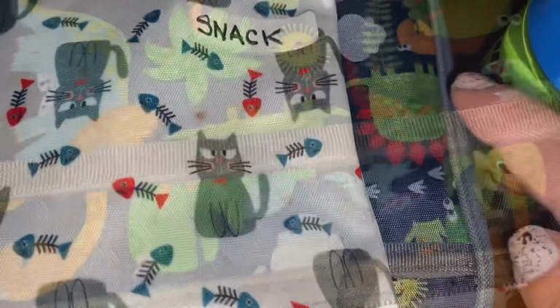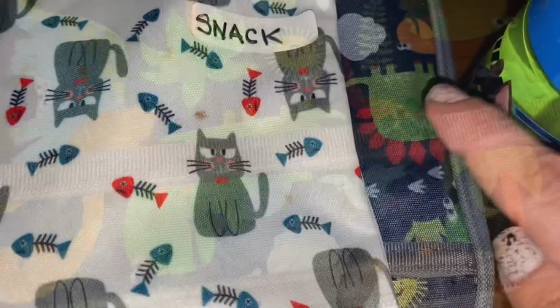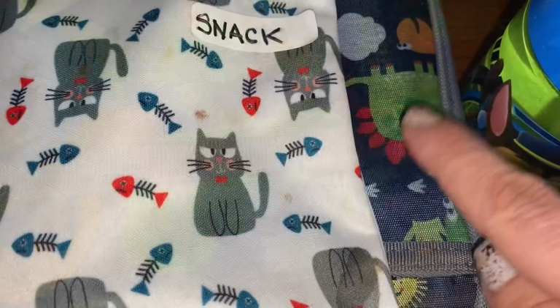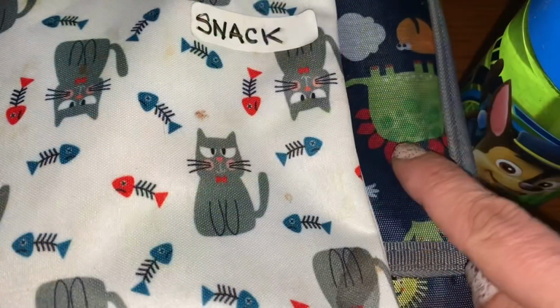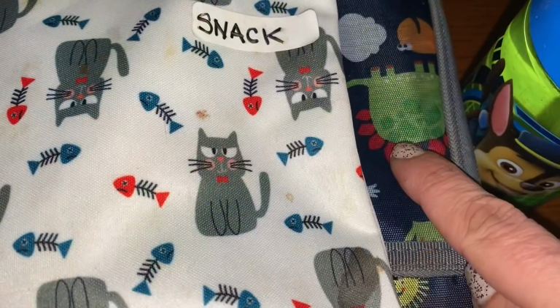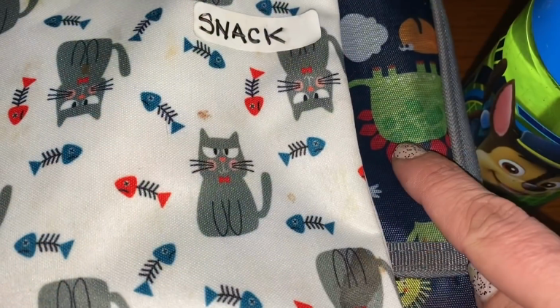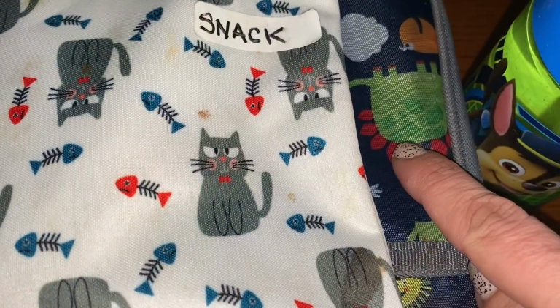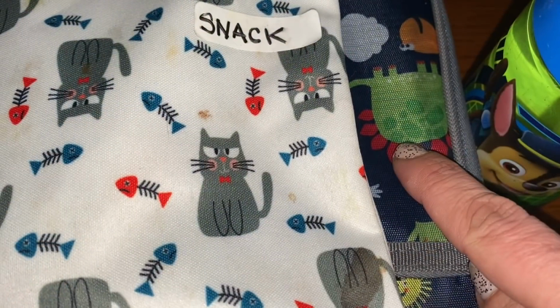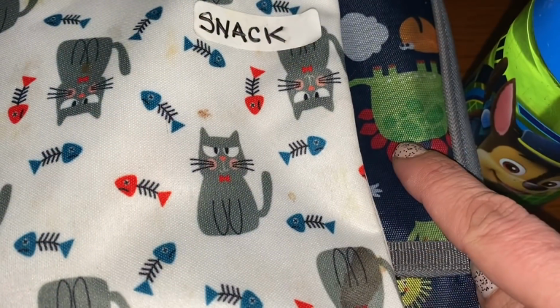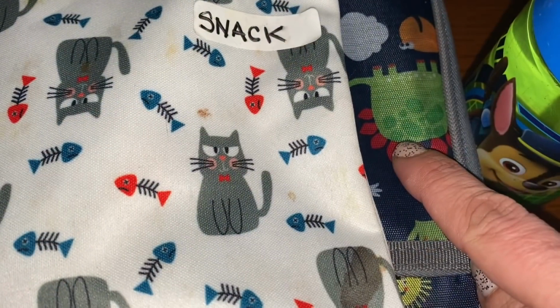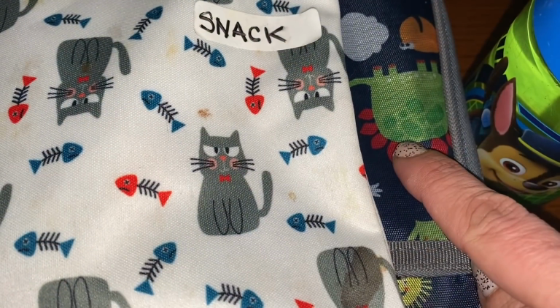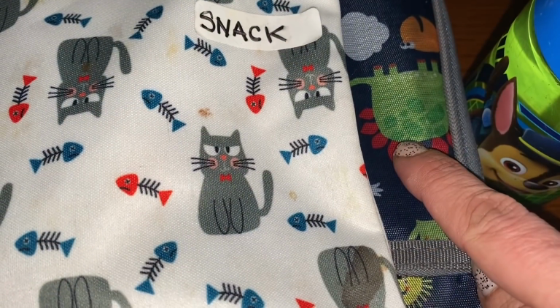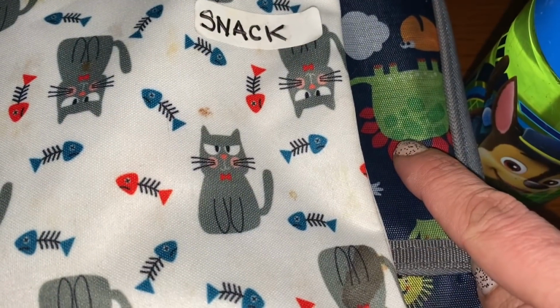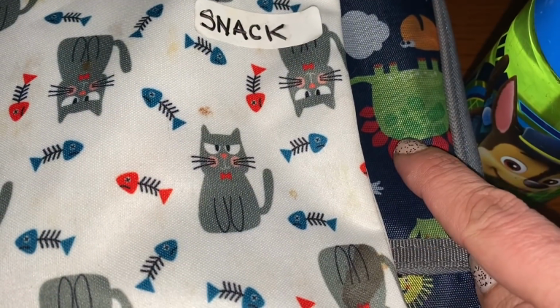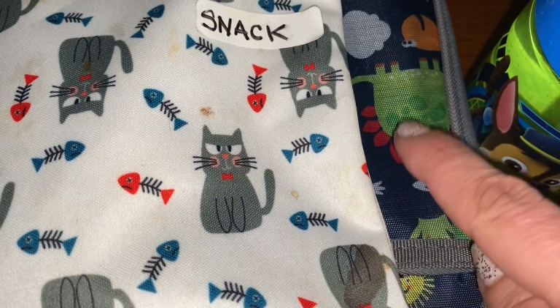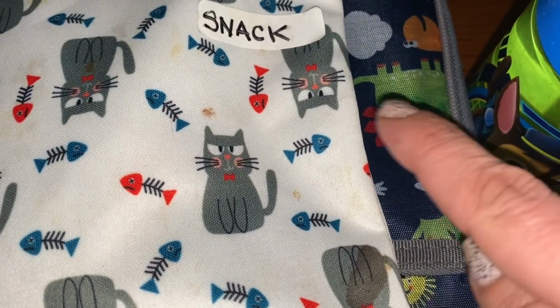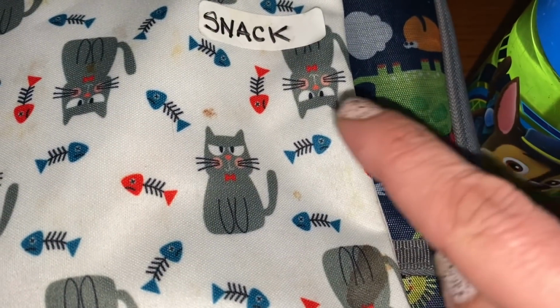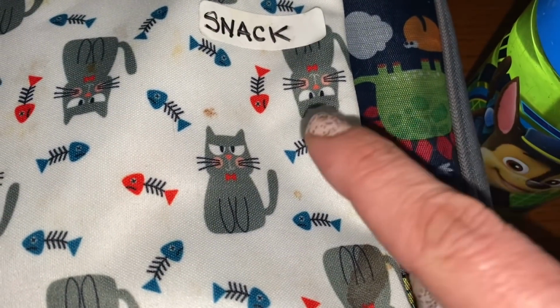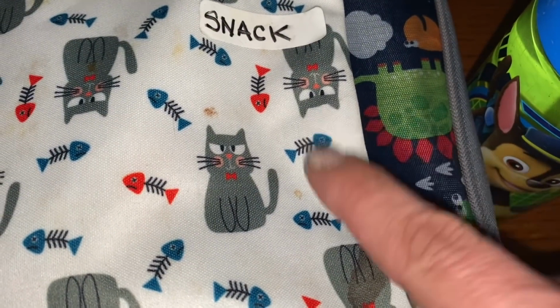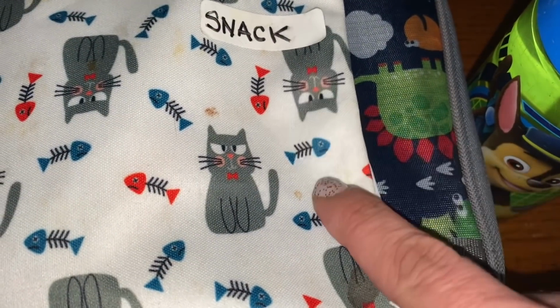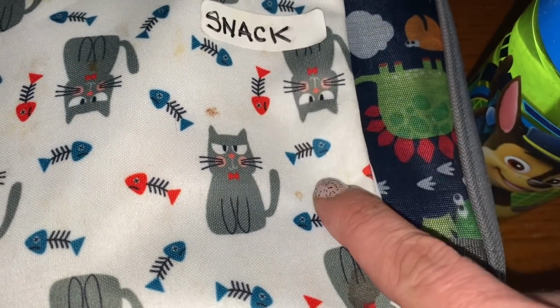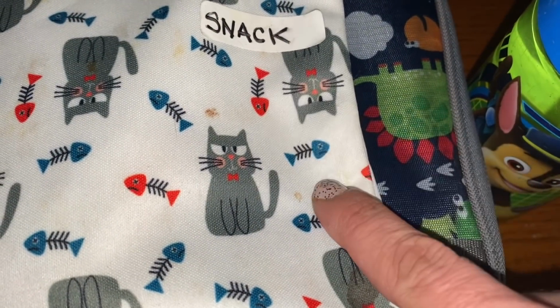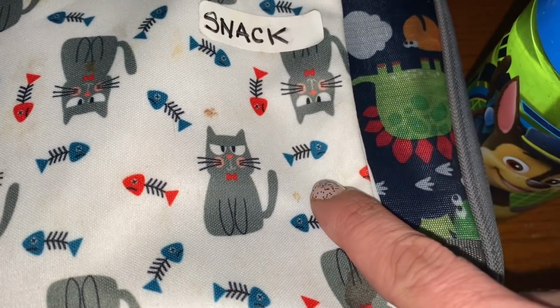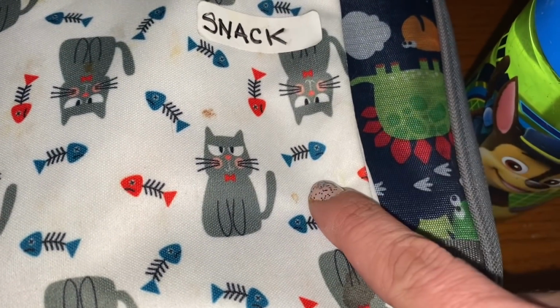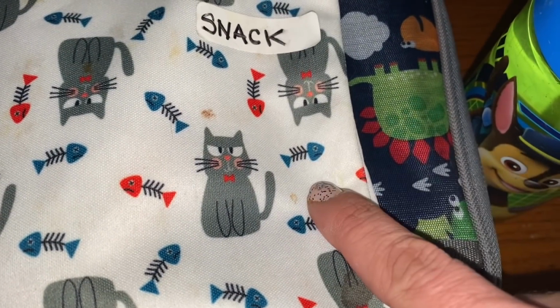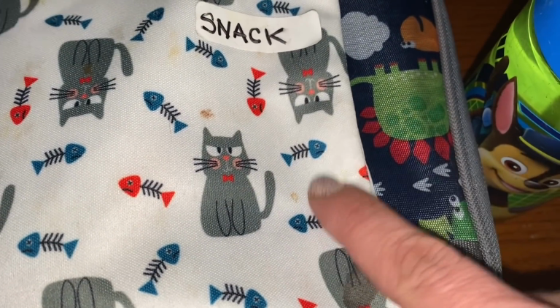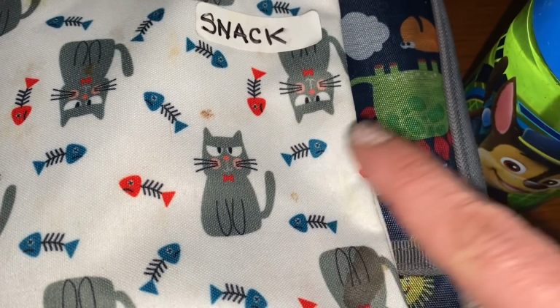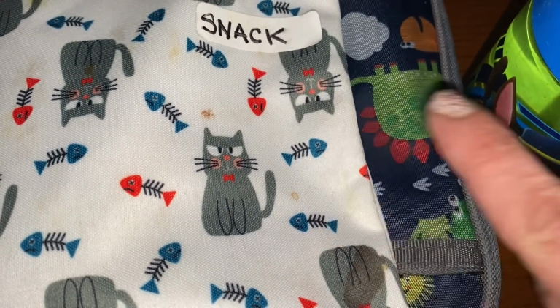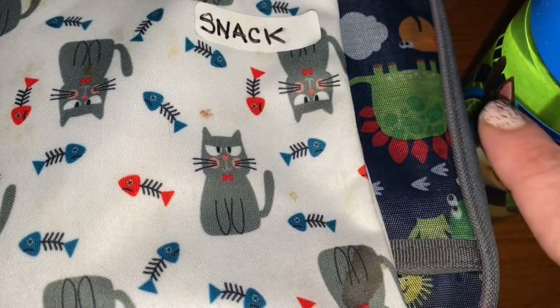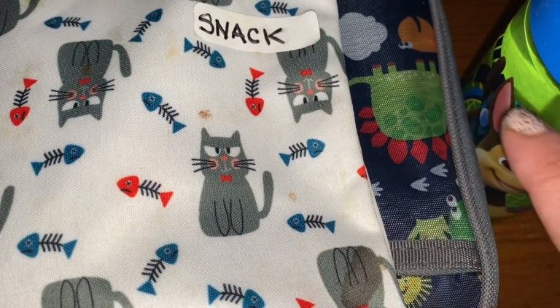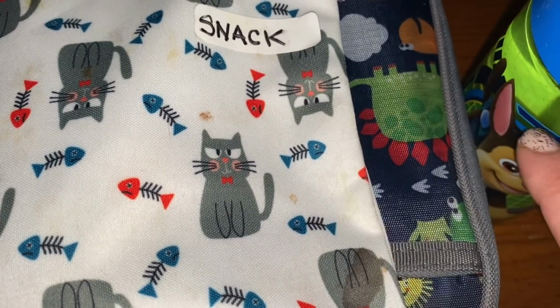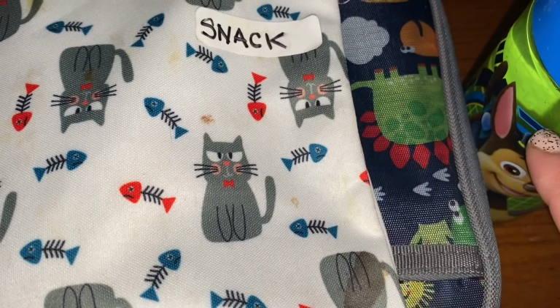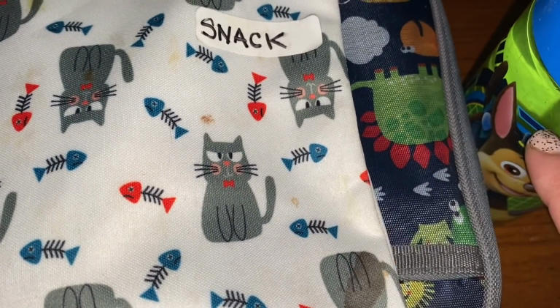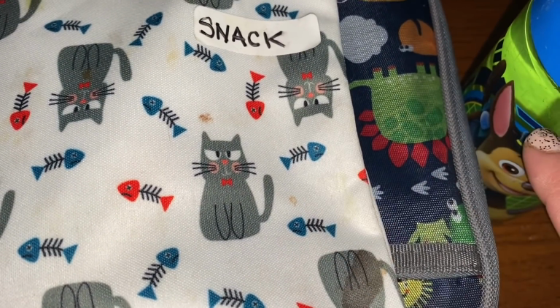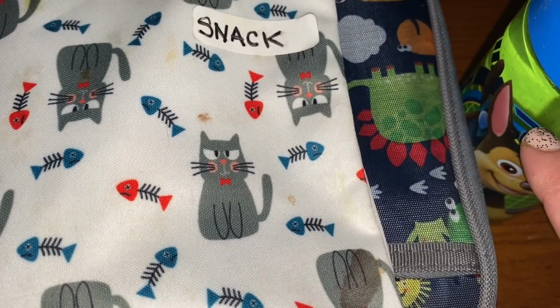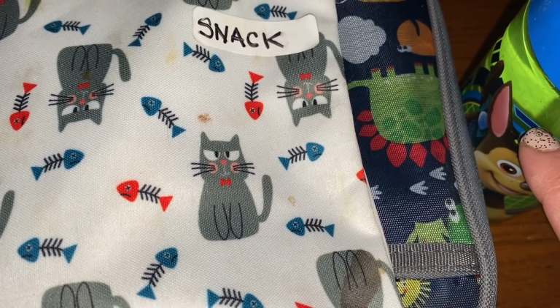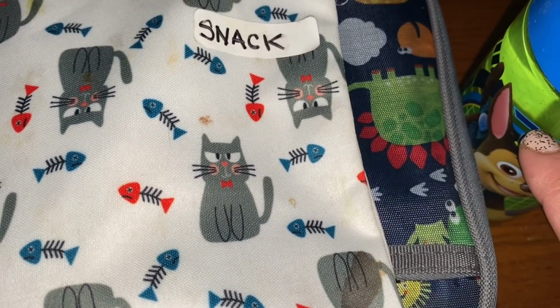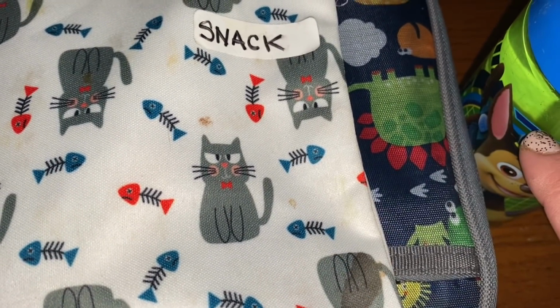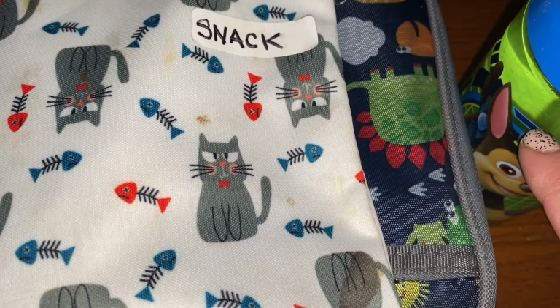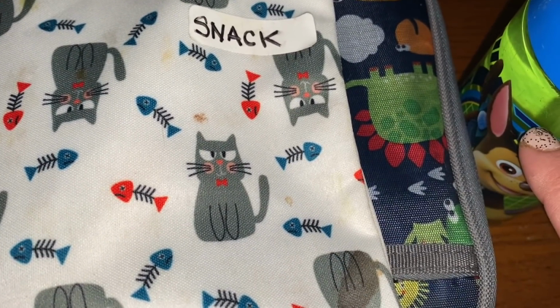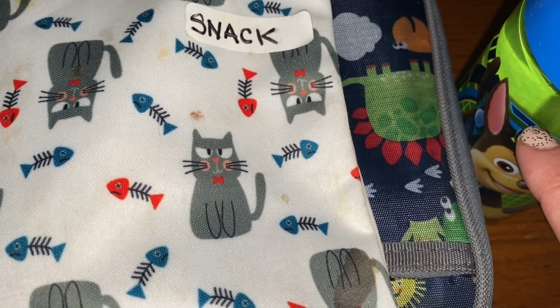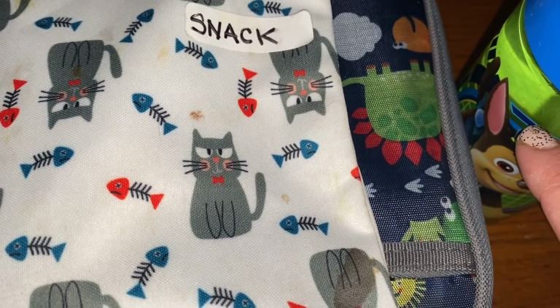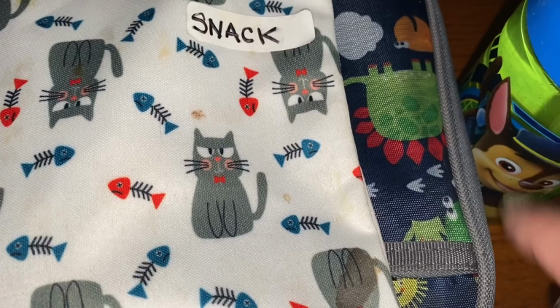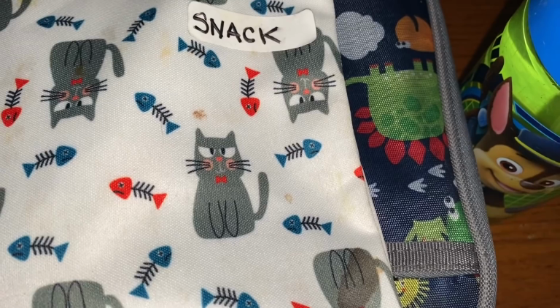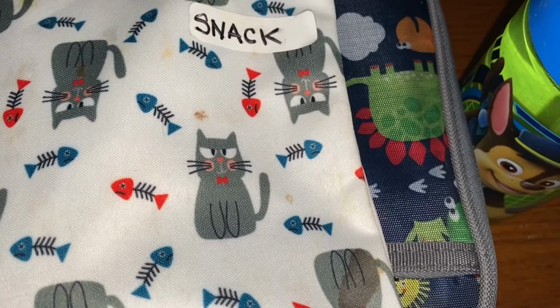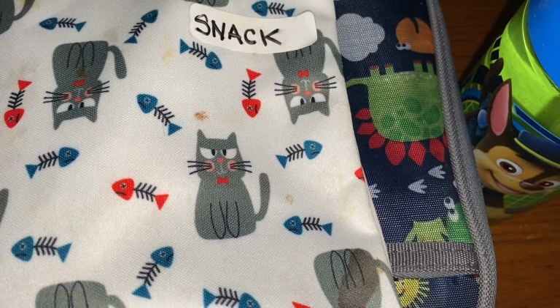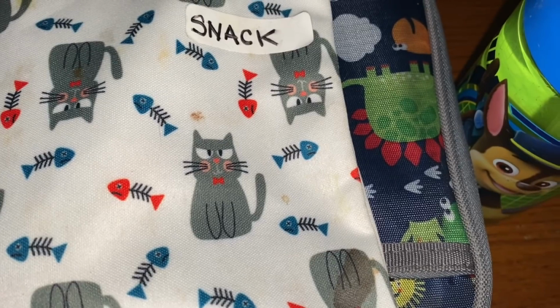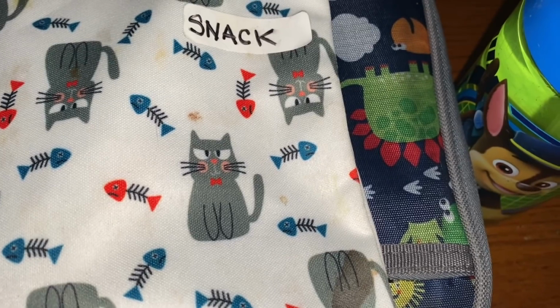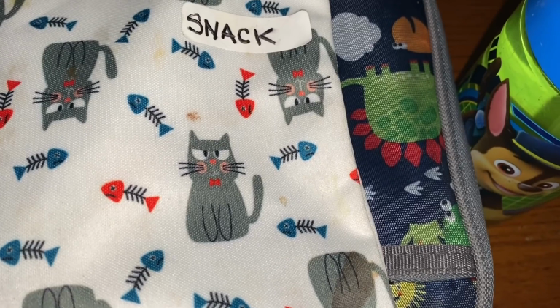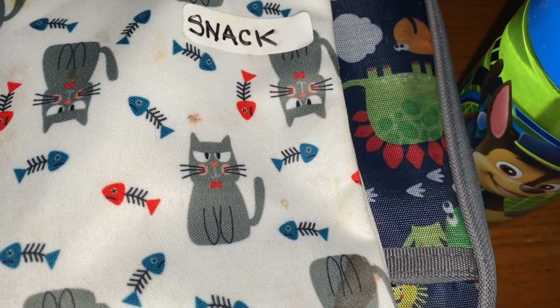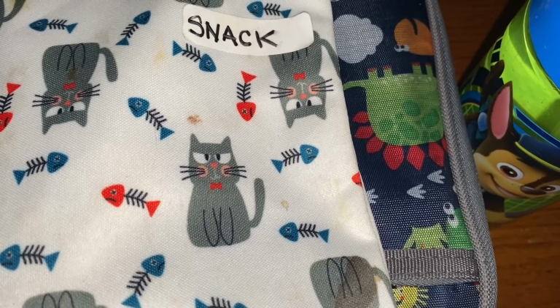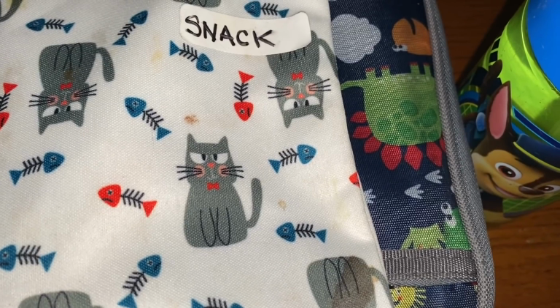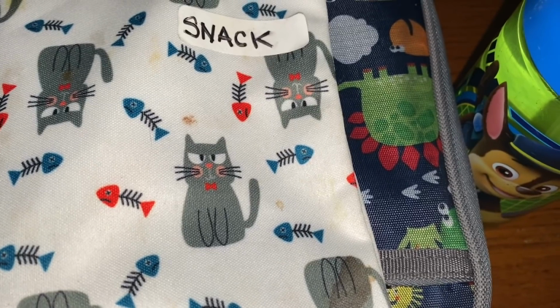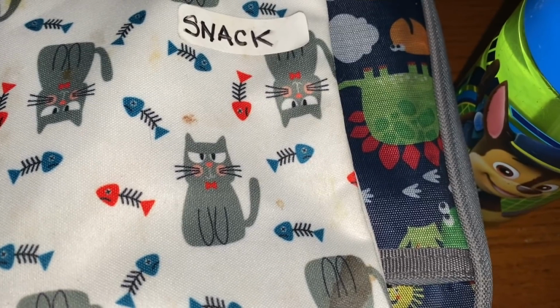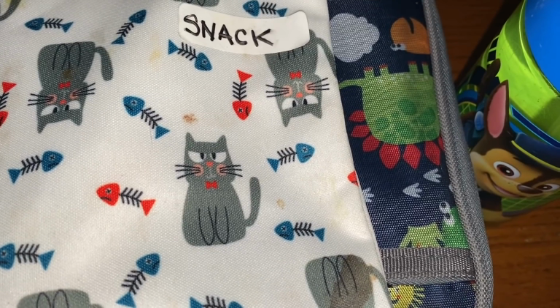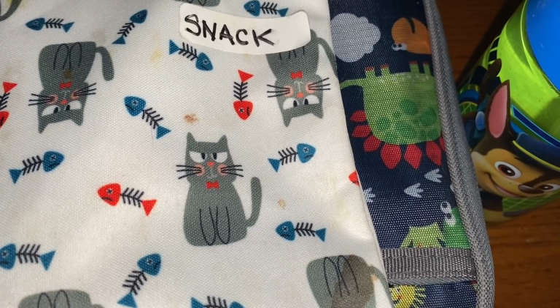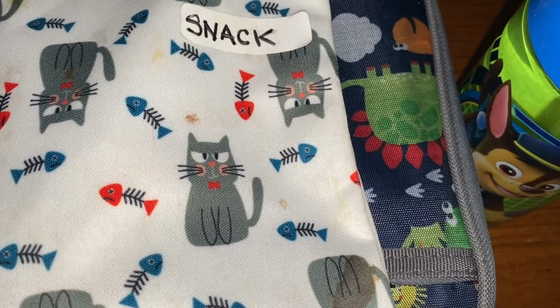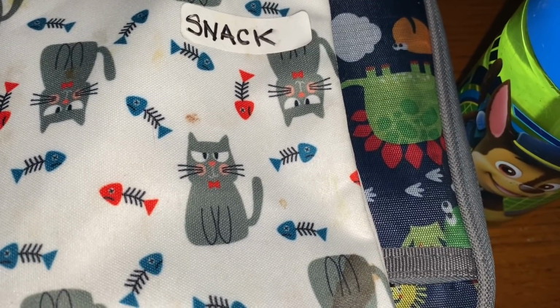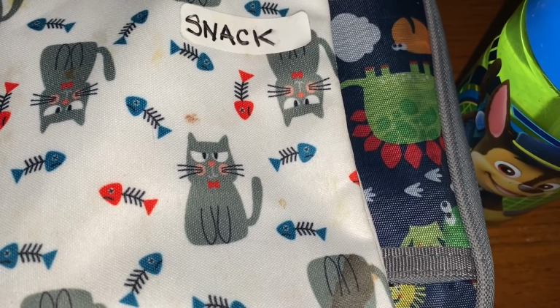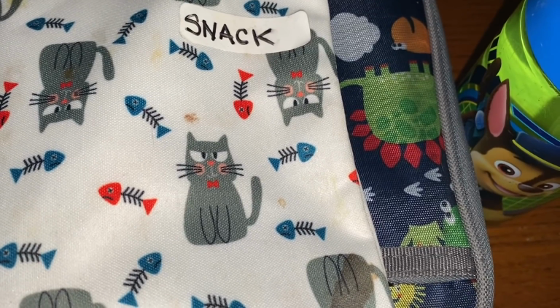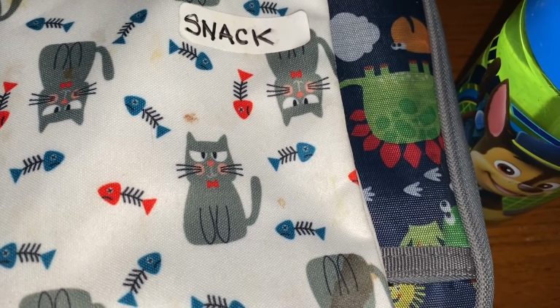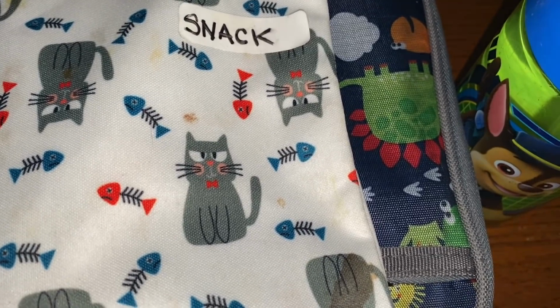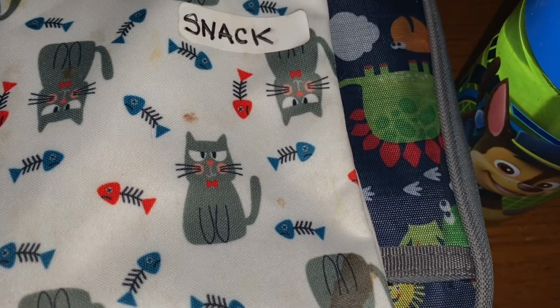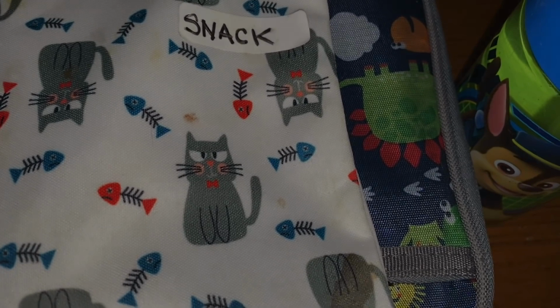Lunch, check. Snack, check. Water bottle, check. Catch you back here in the afternoon to see how he does.